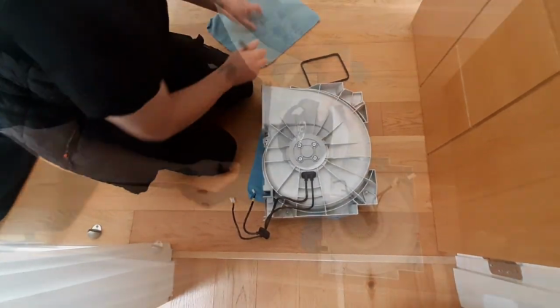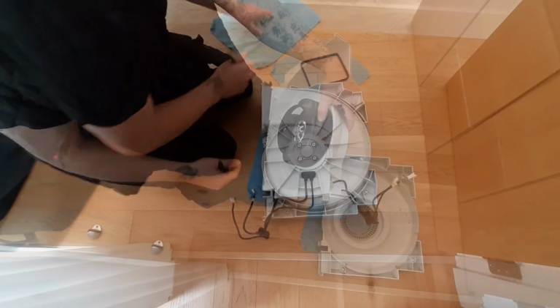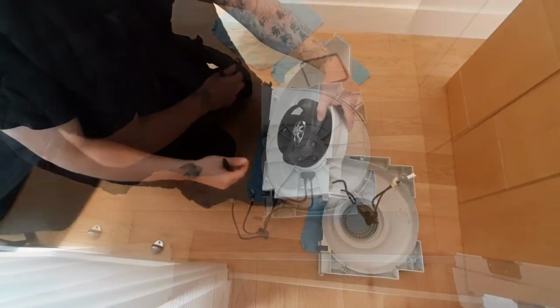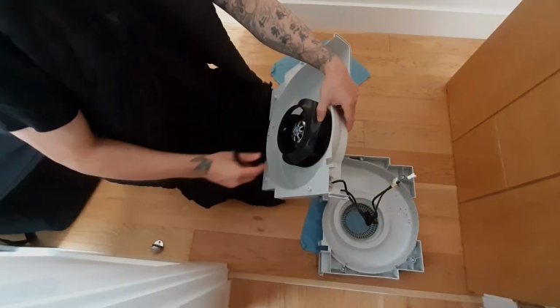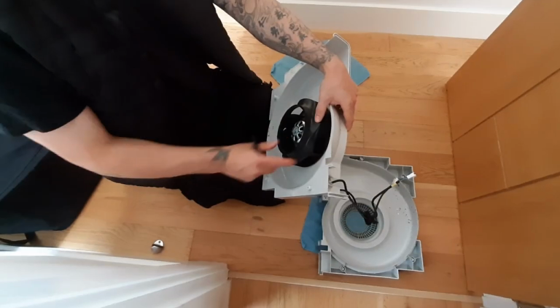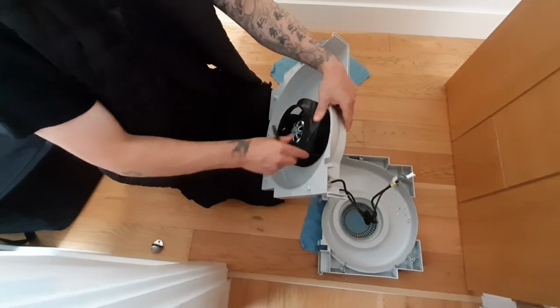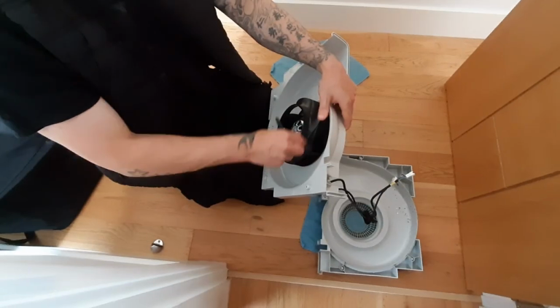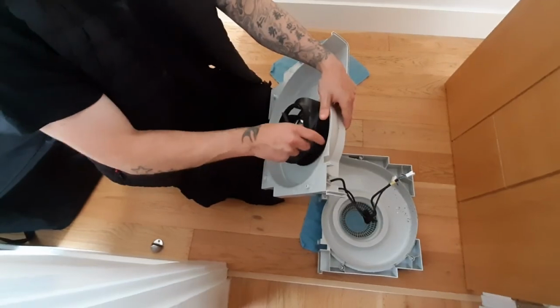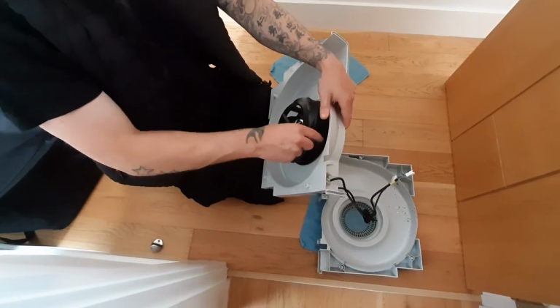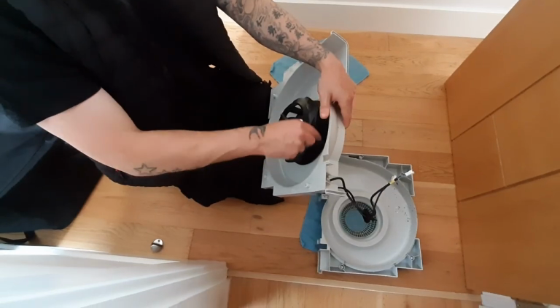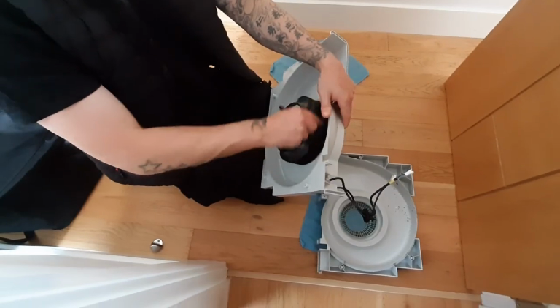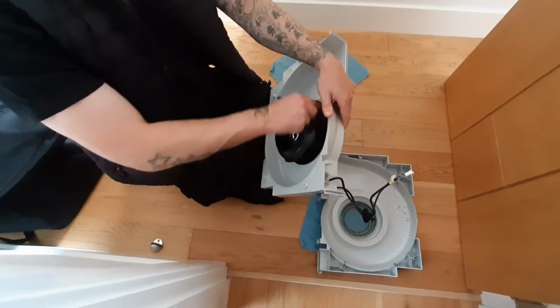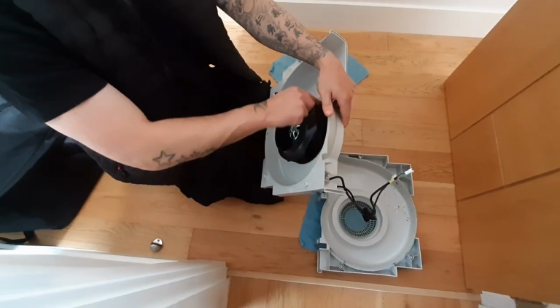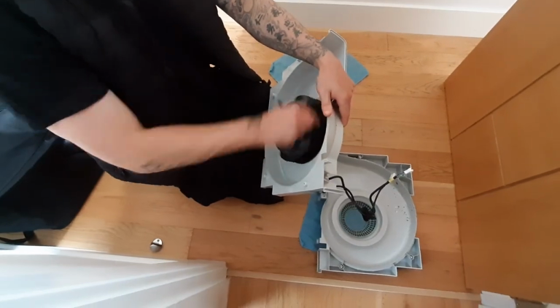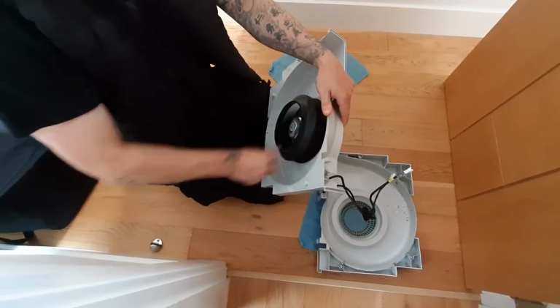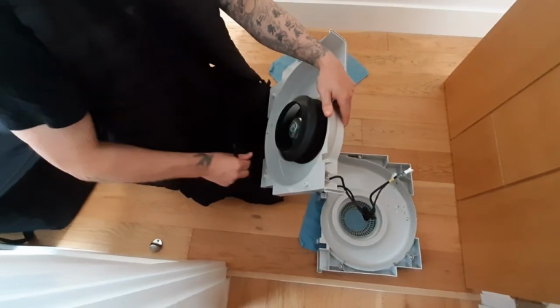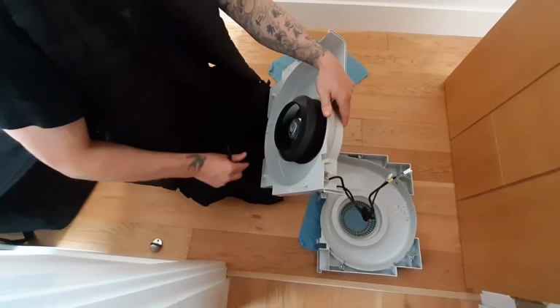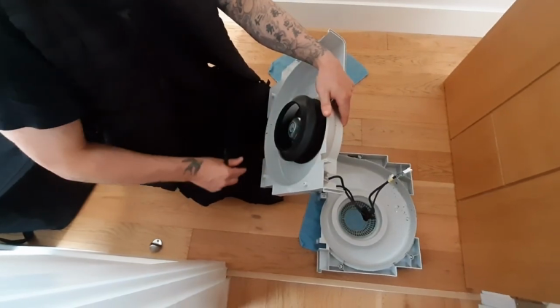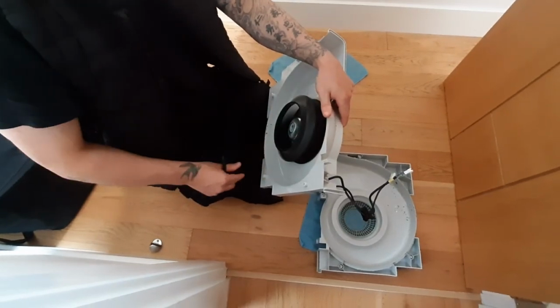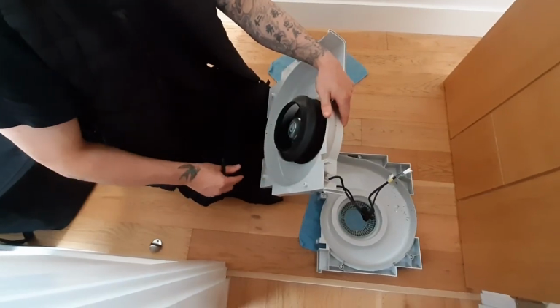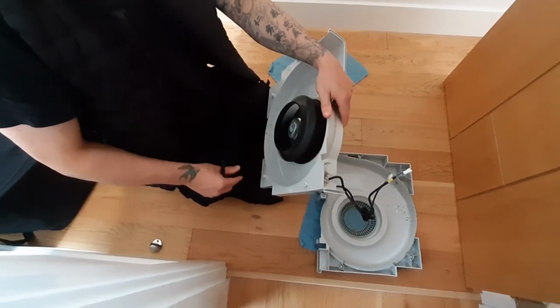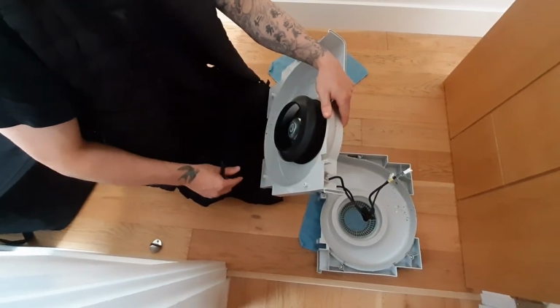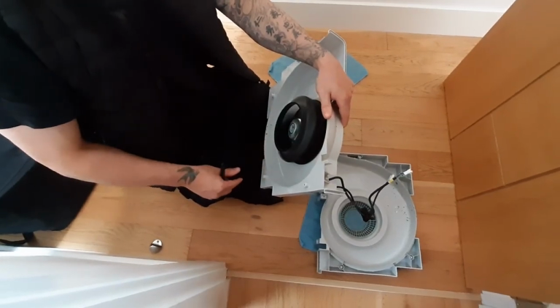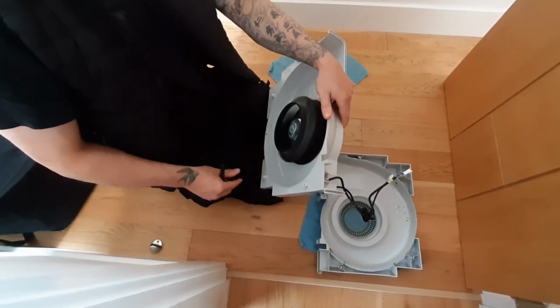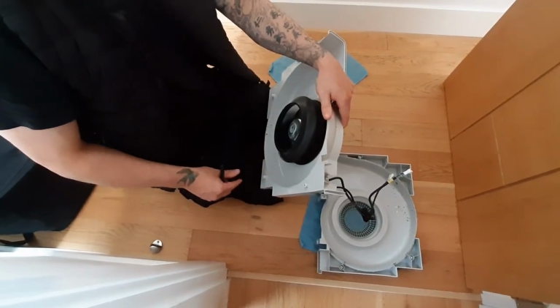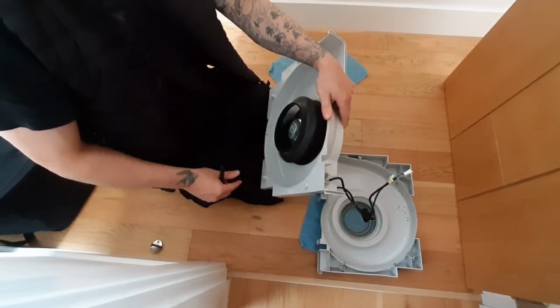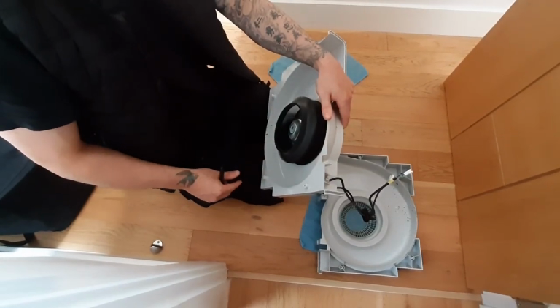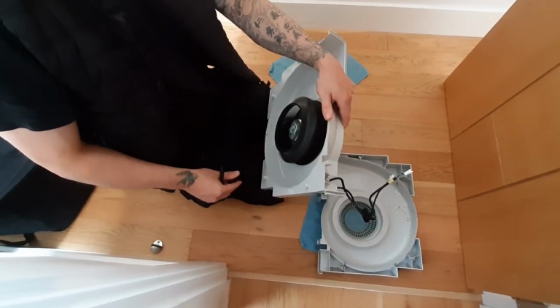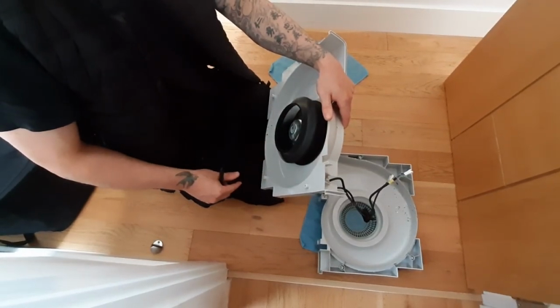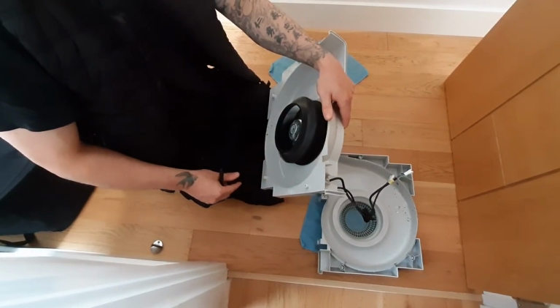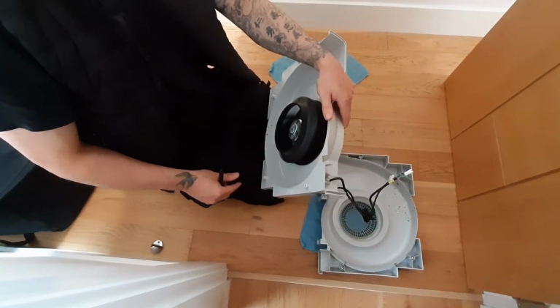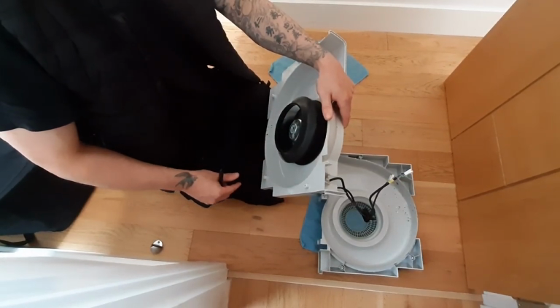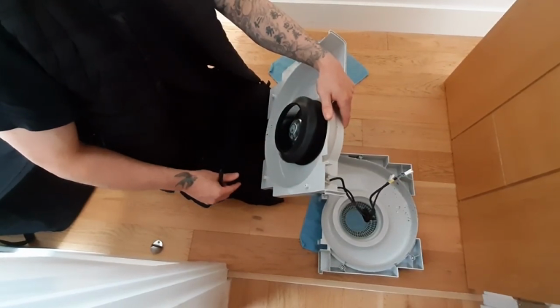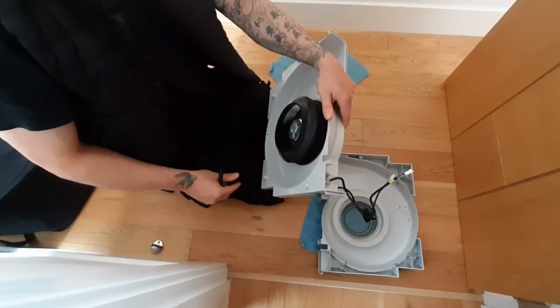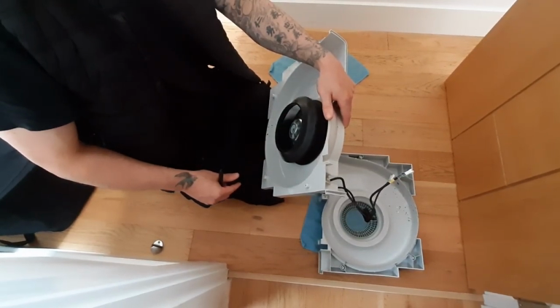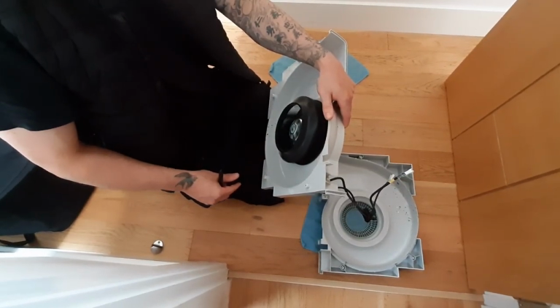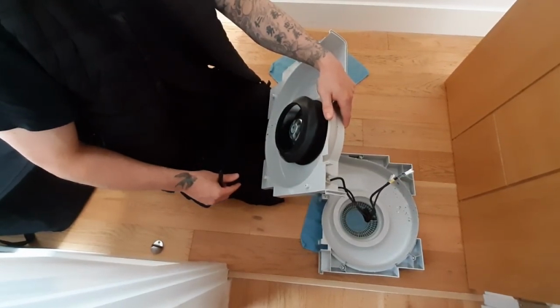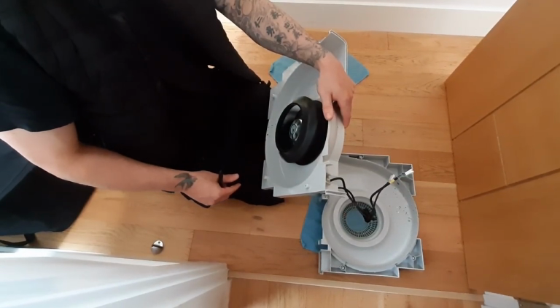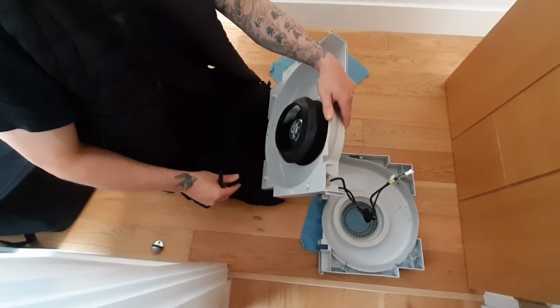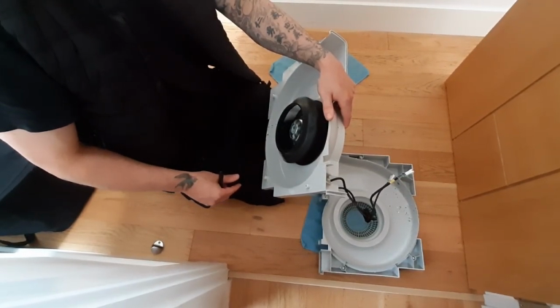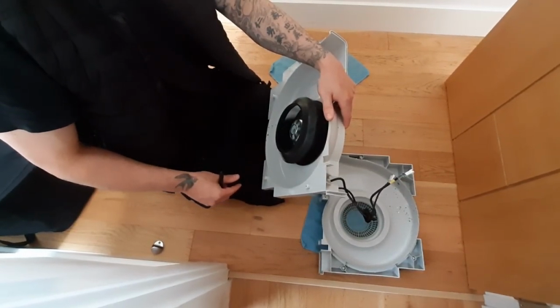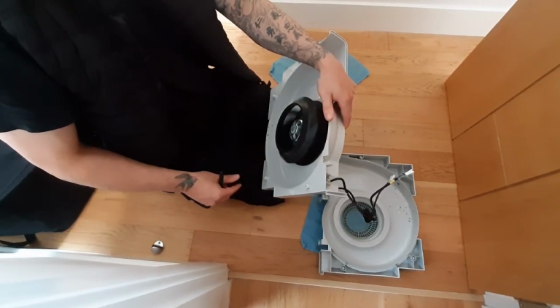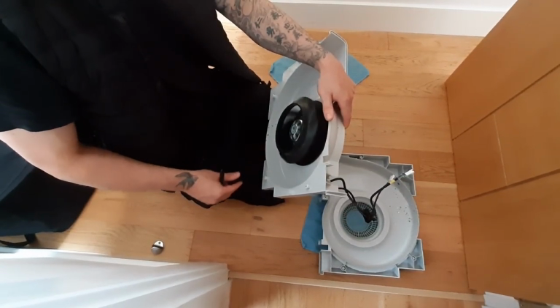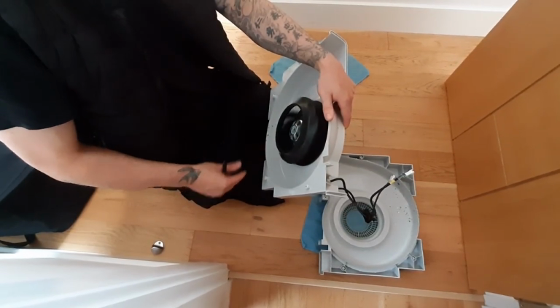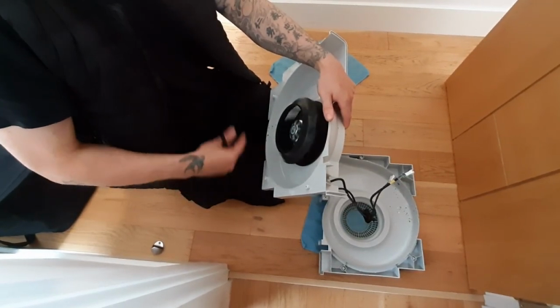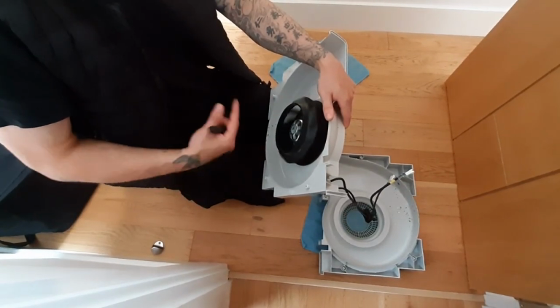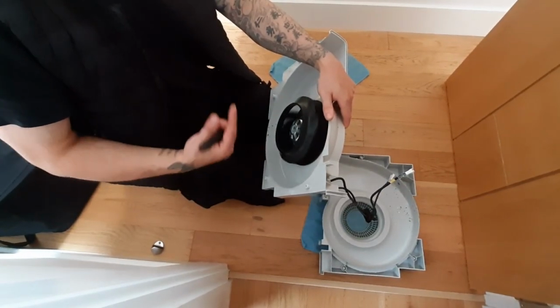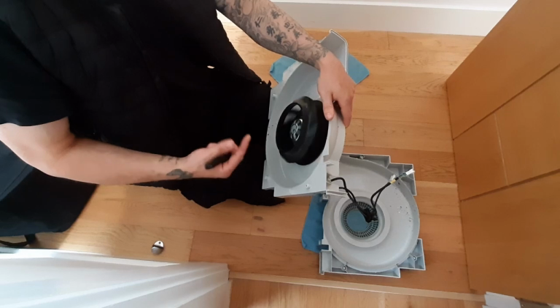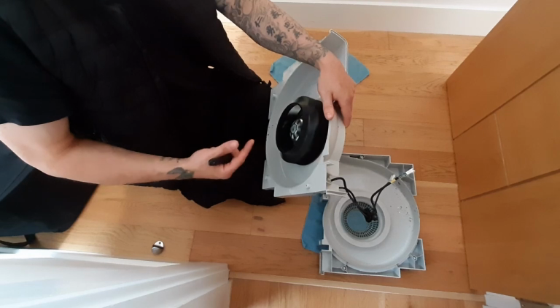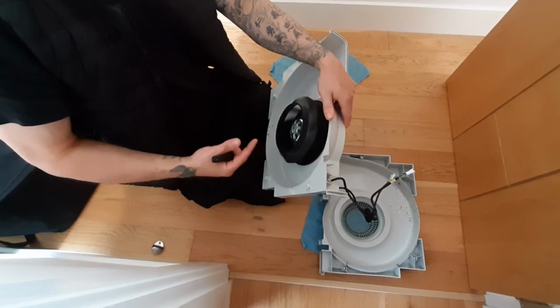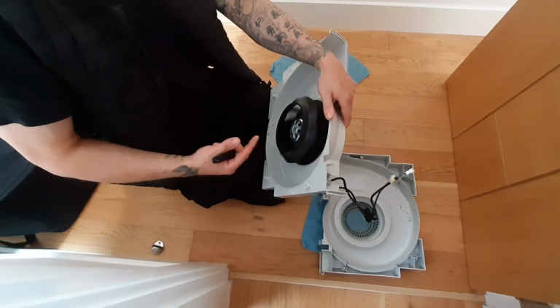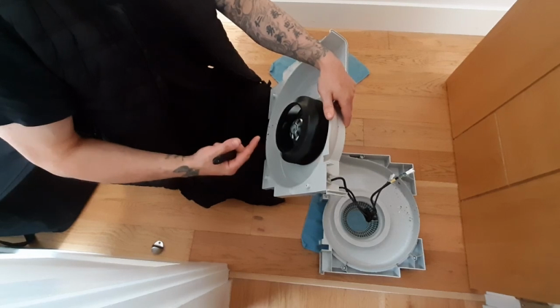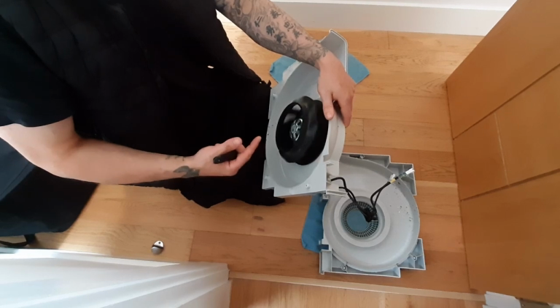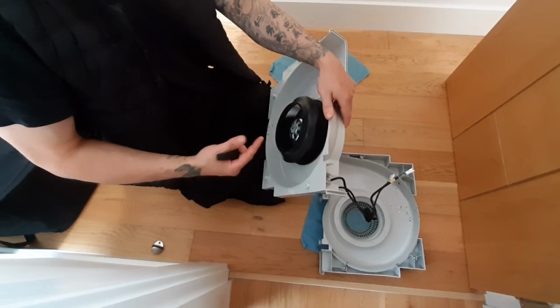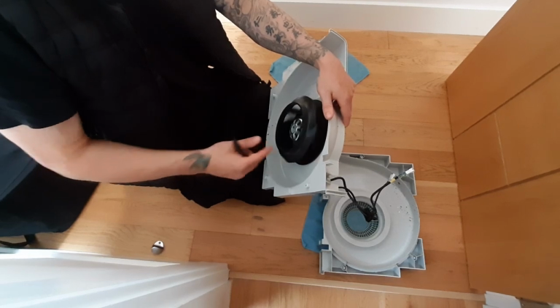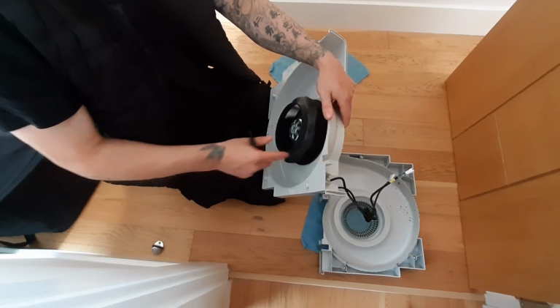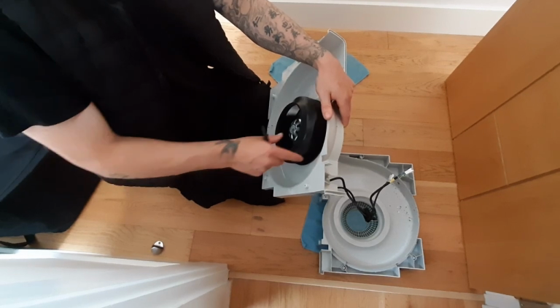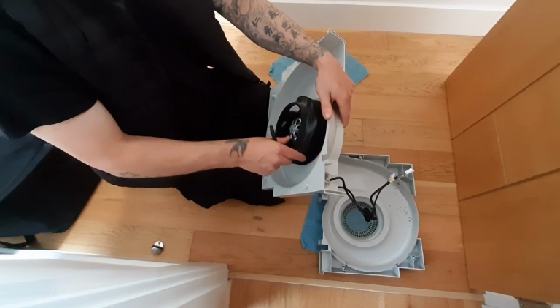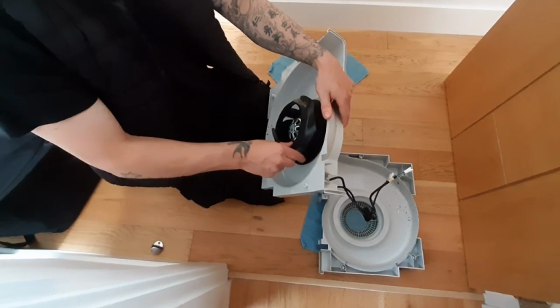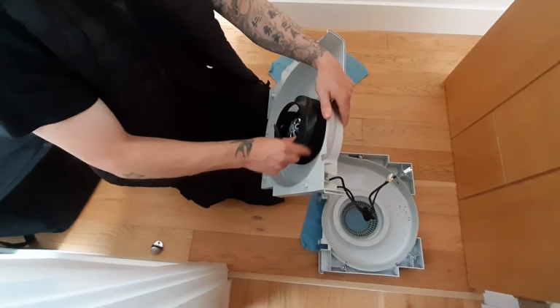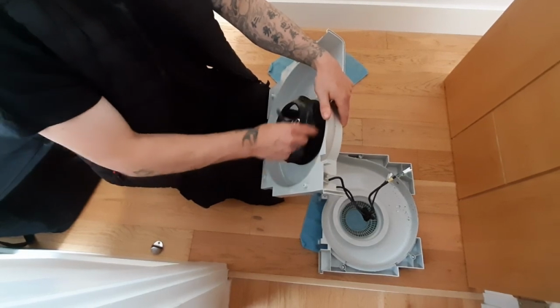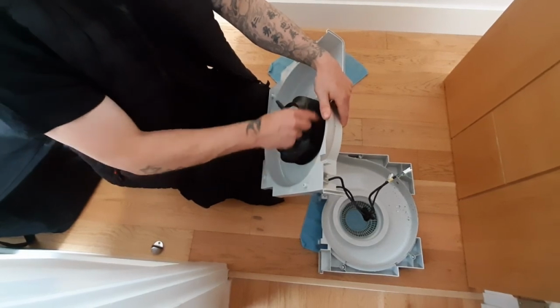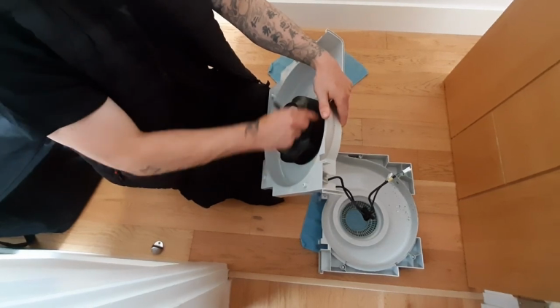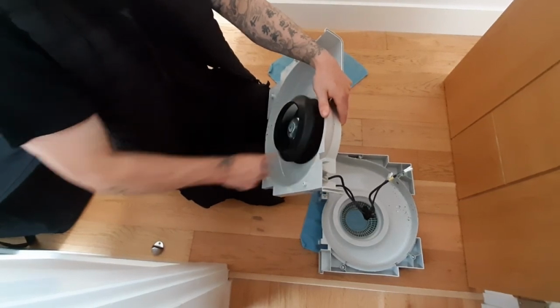It's not like an obvious bearing noise, but there's definitely a clicking coming off it.